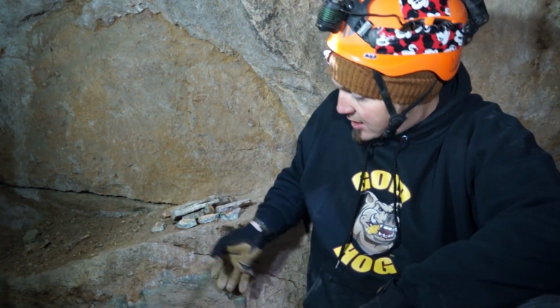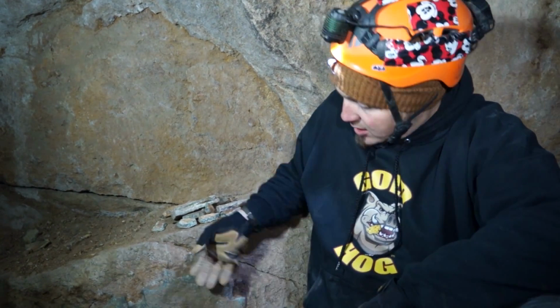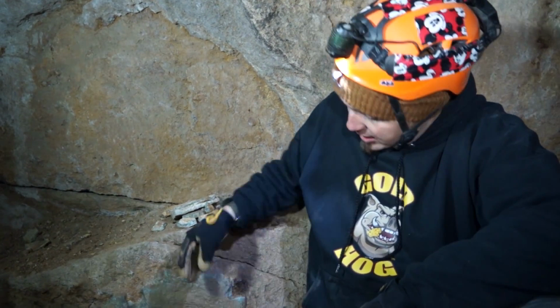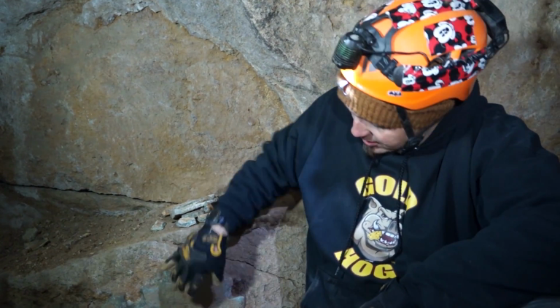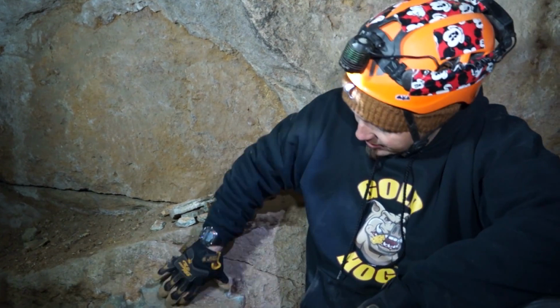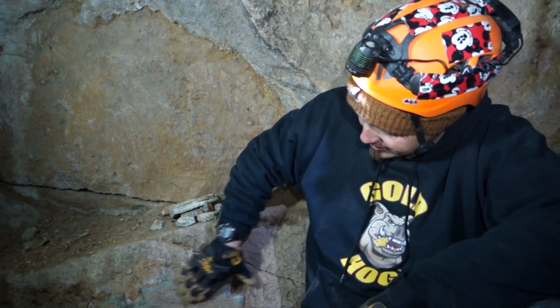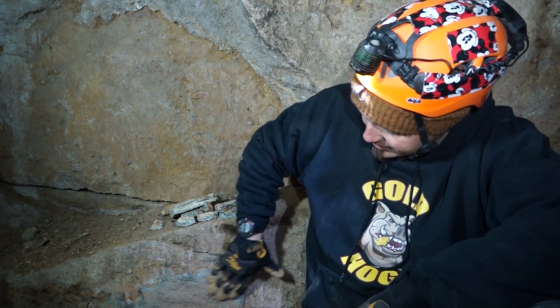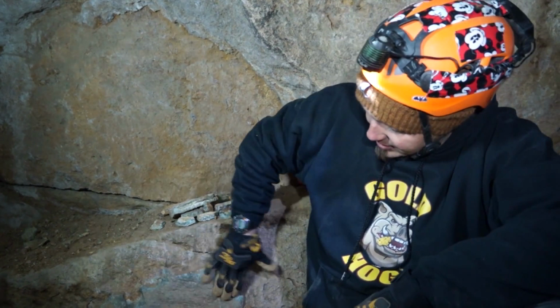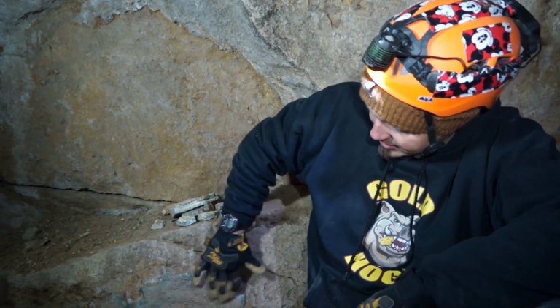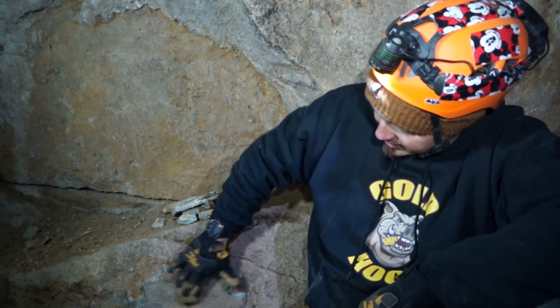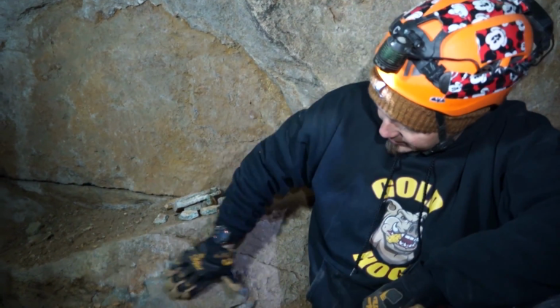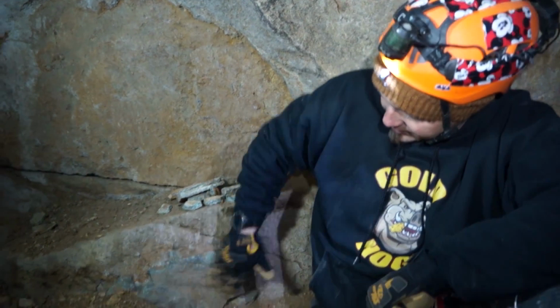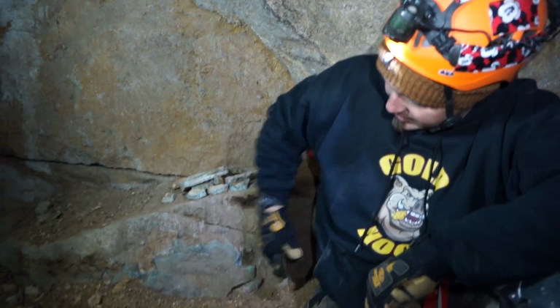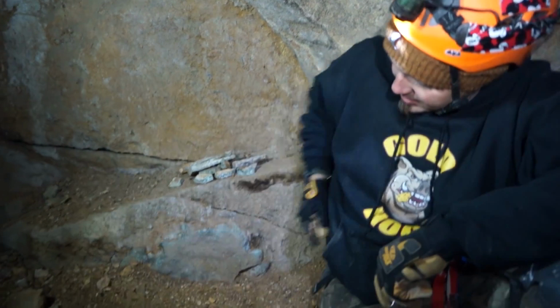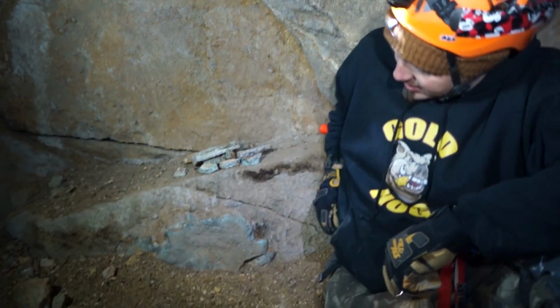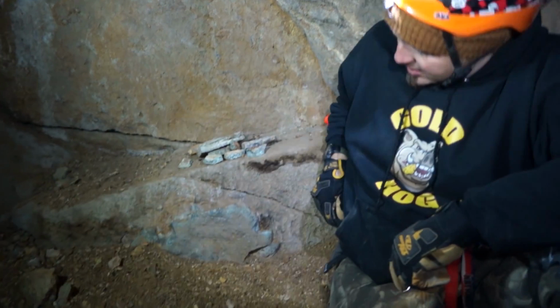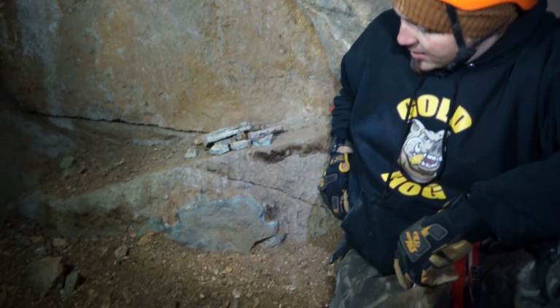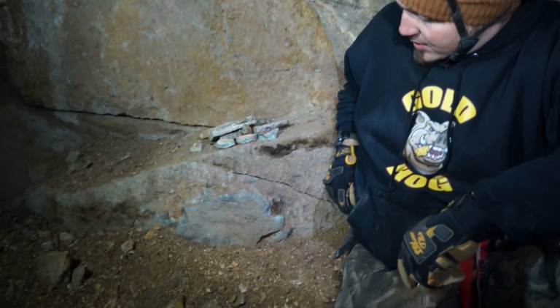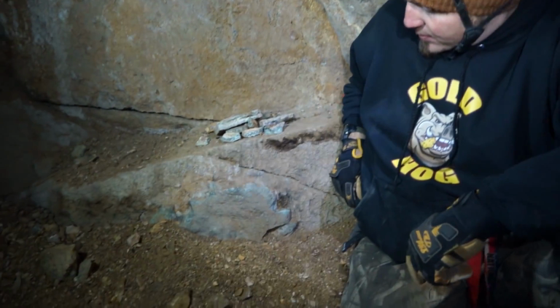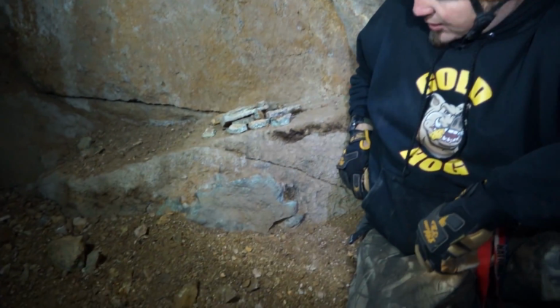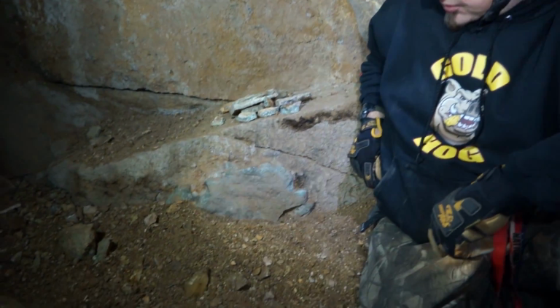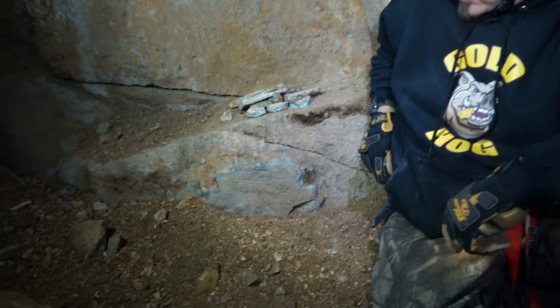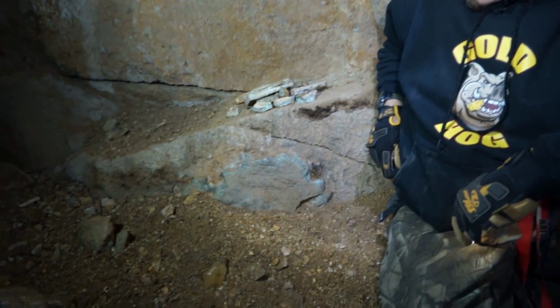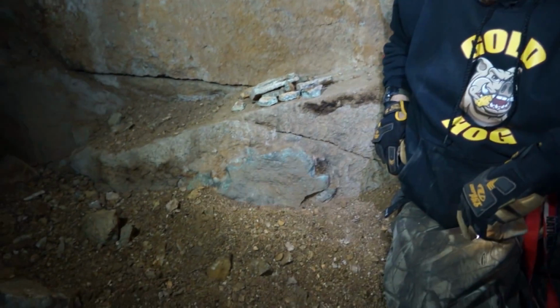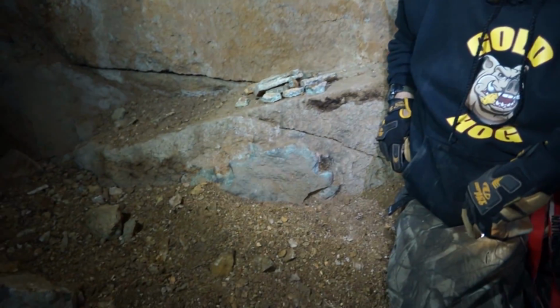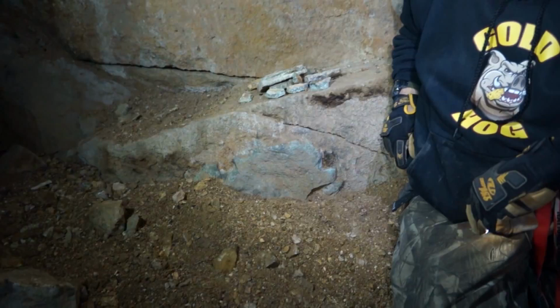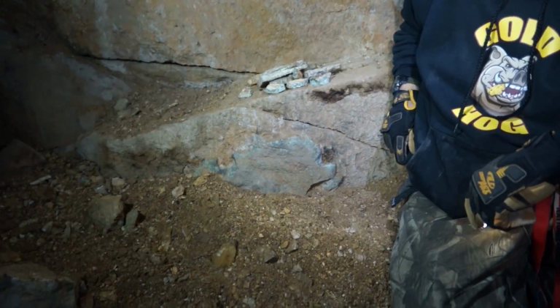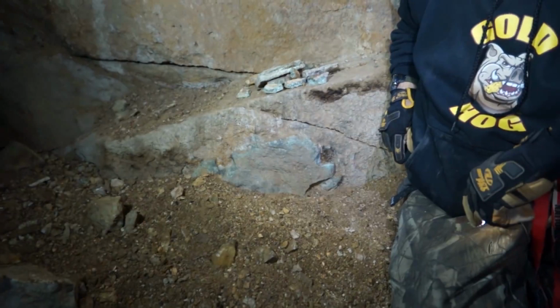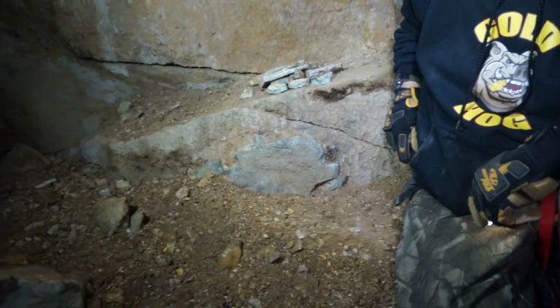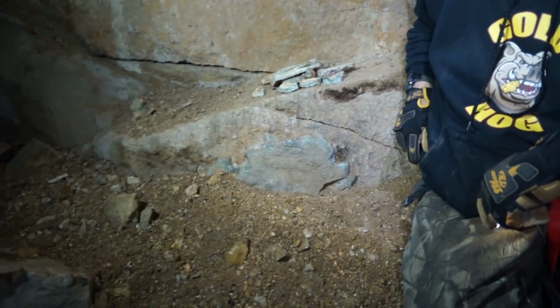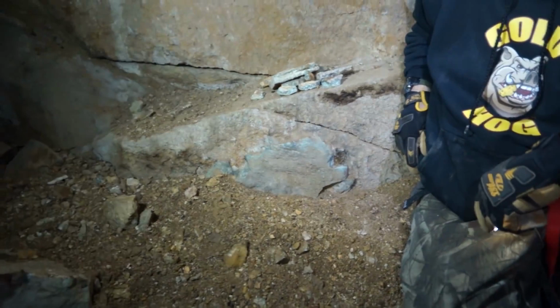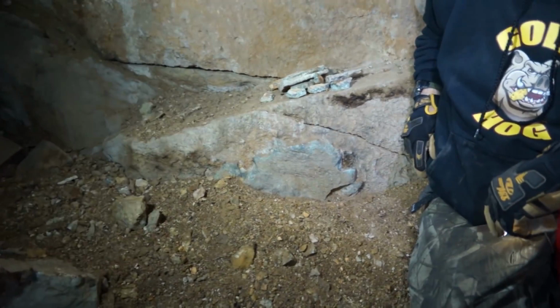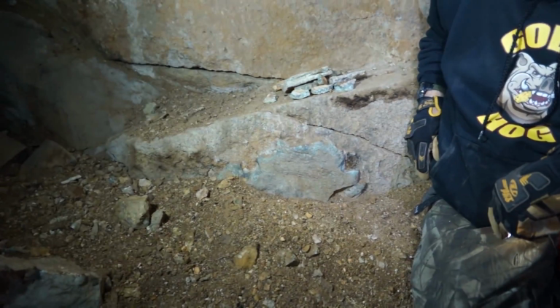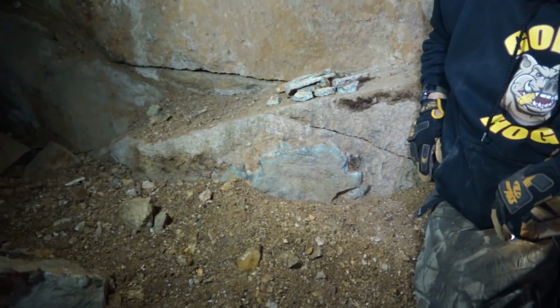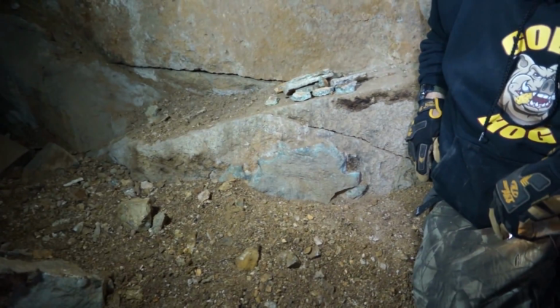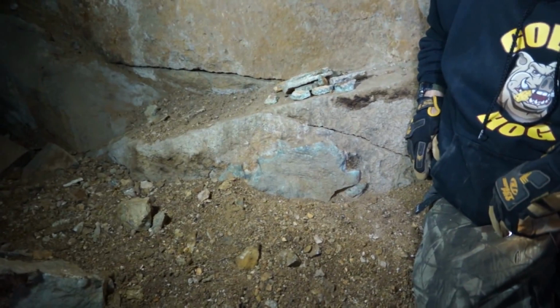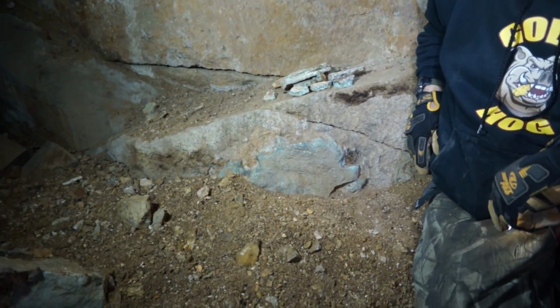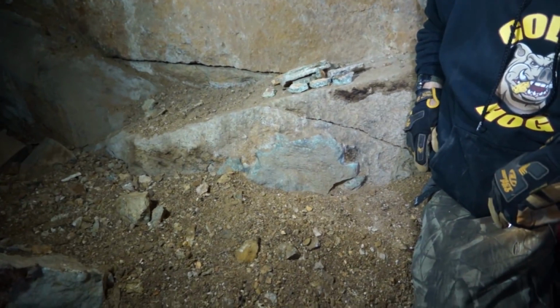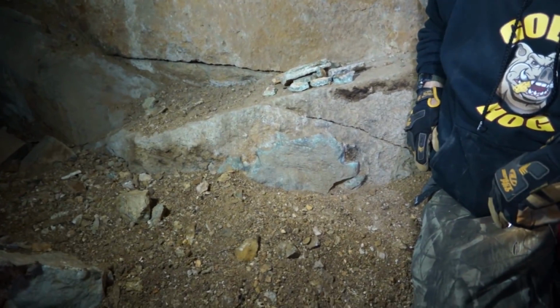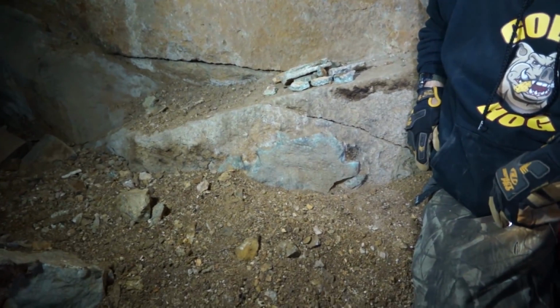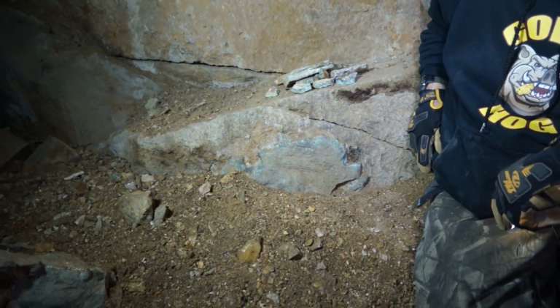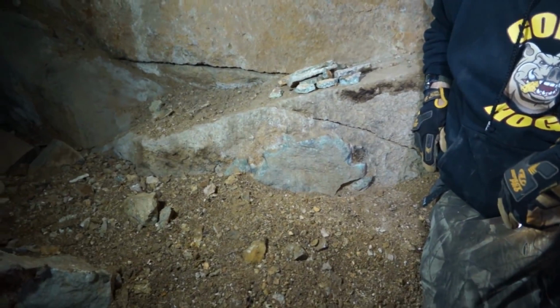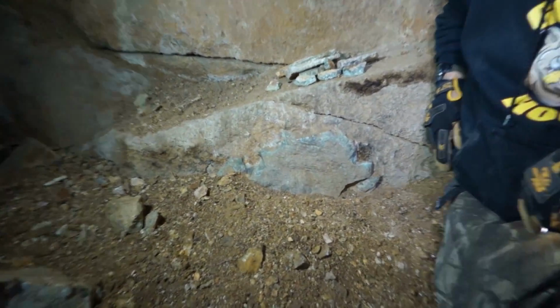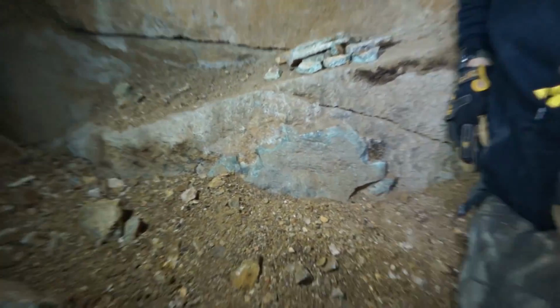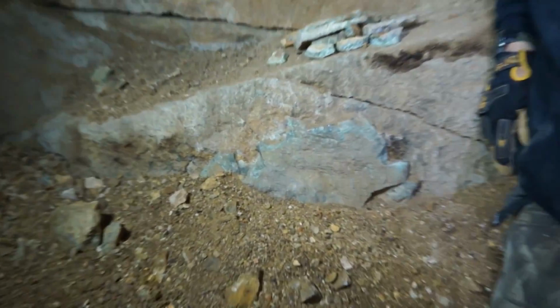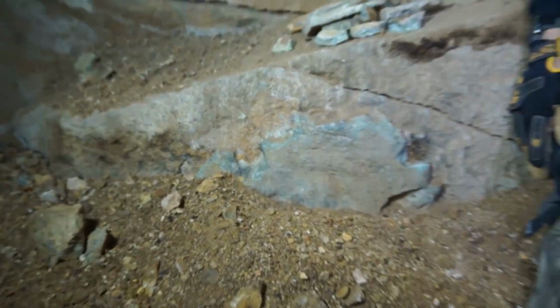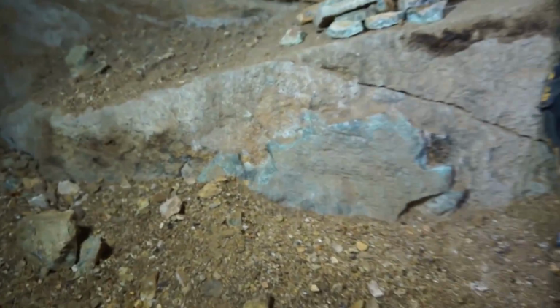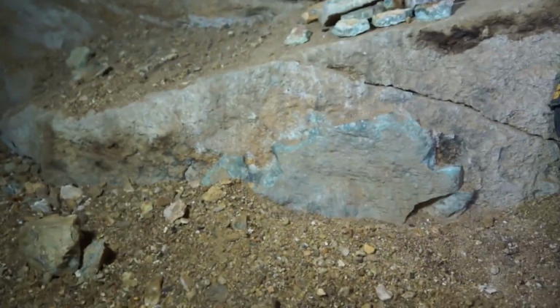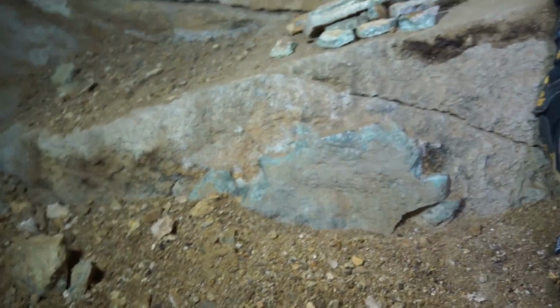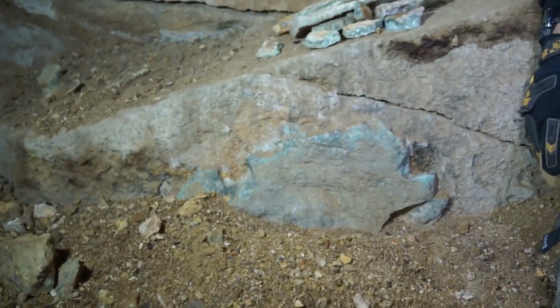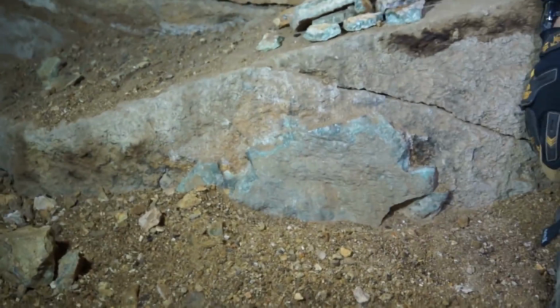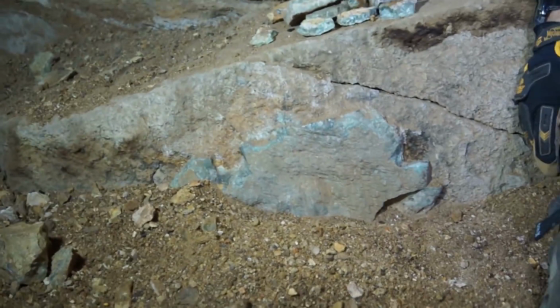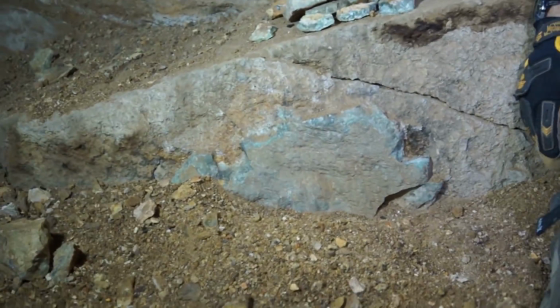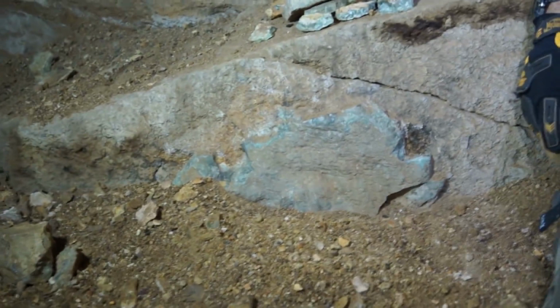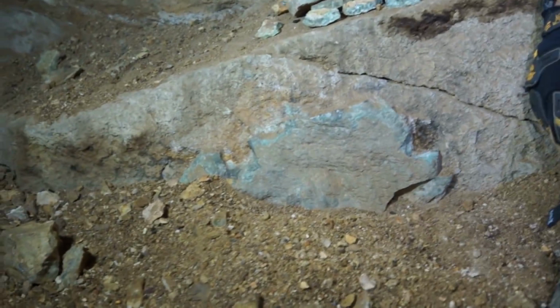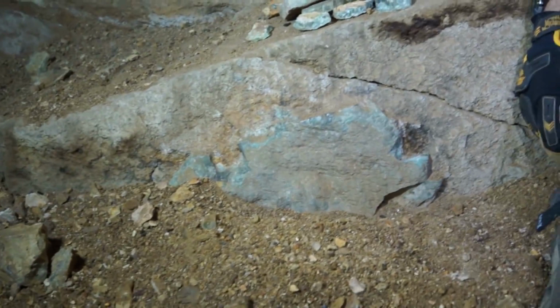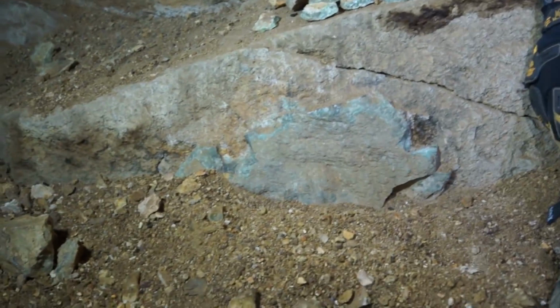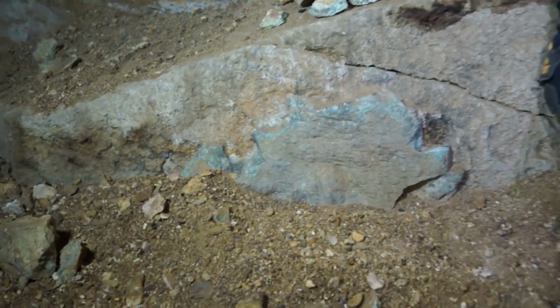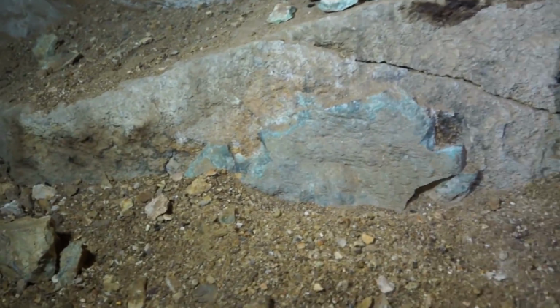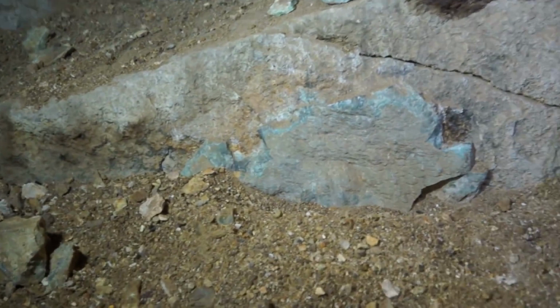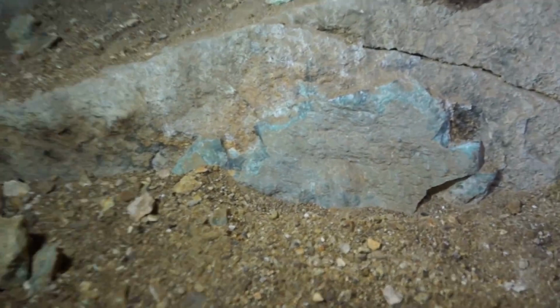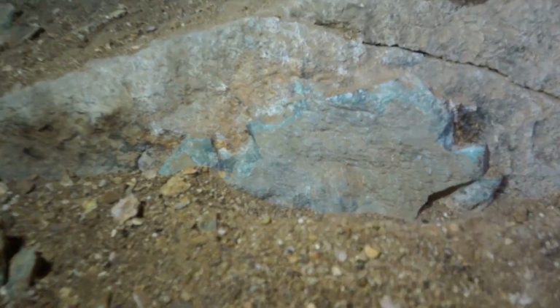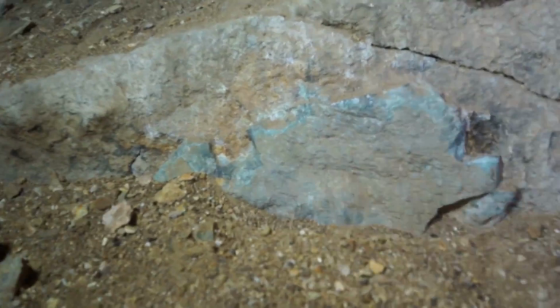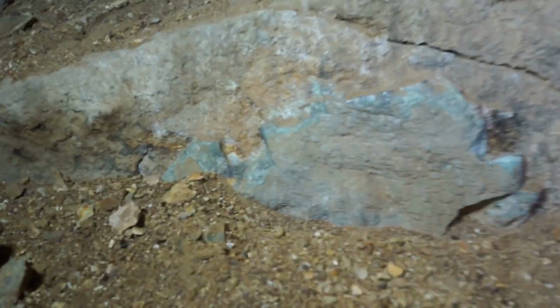Here you can see a picture of it right in the vein and right on the host in the mine. Really cool shot.